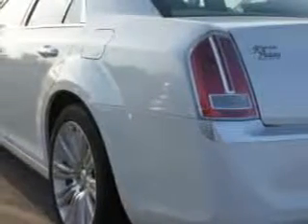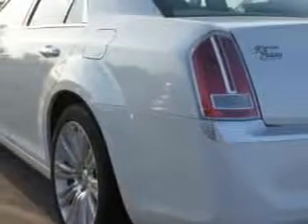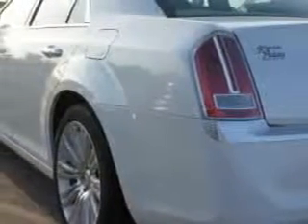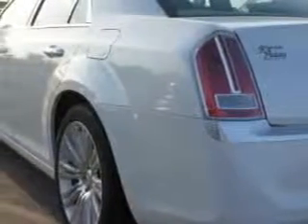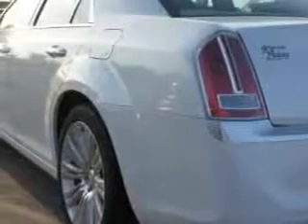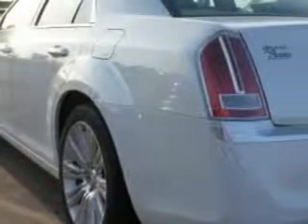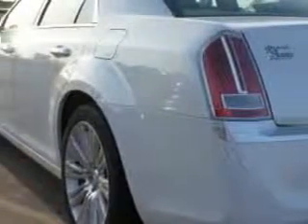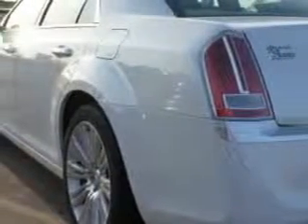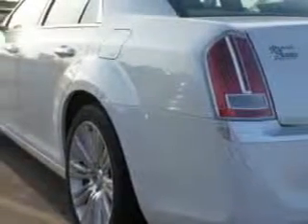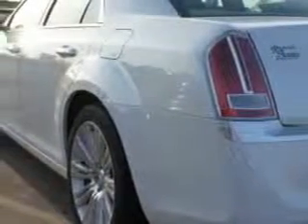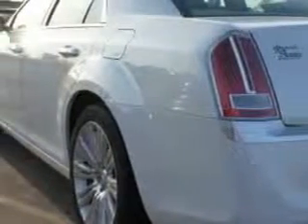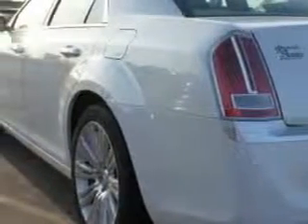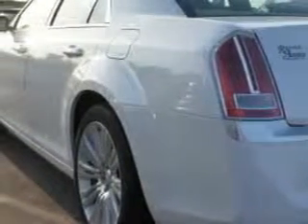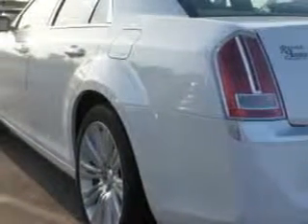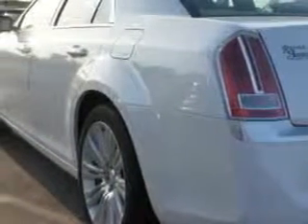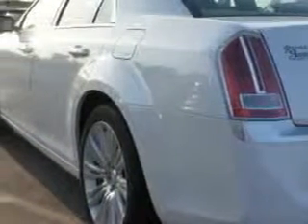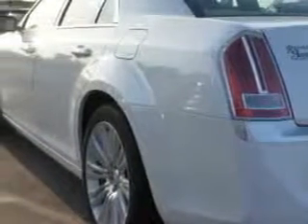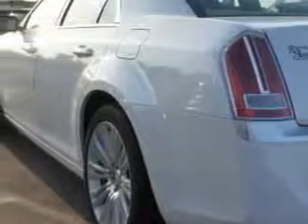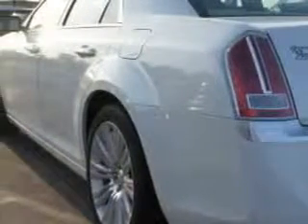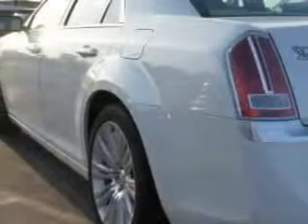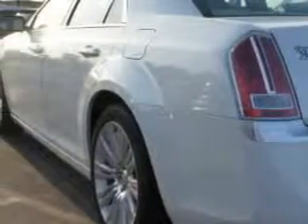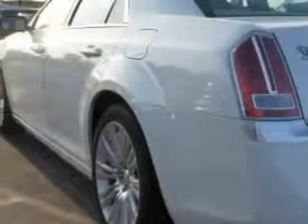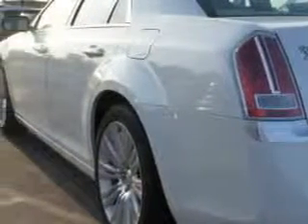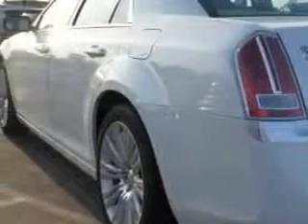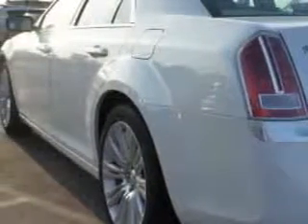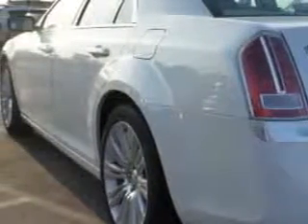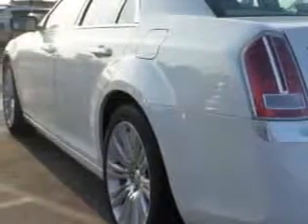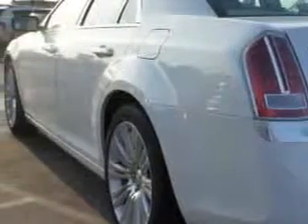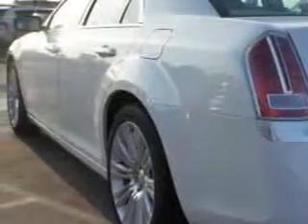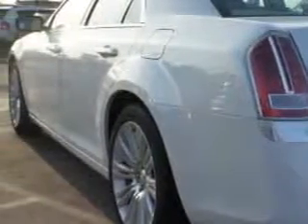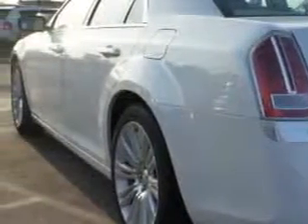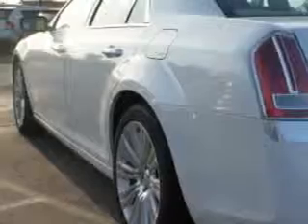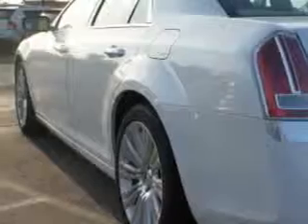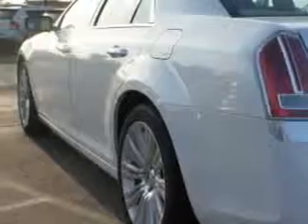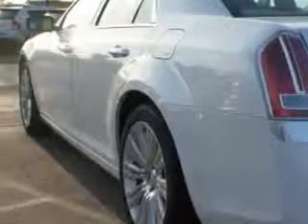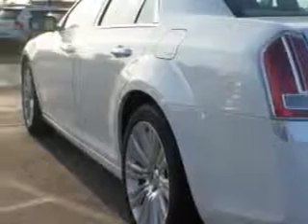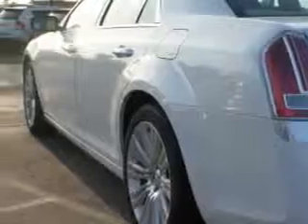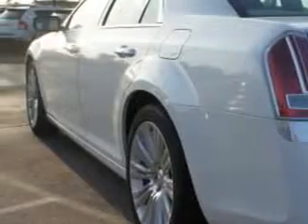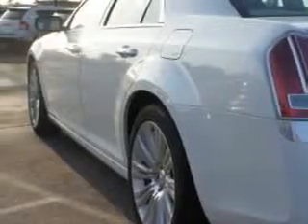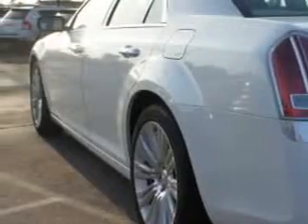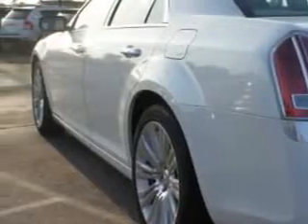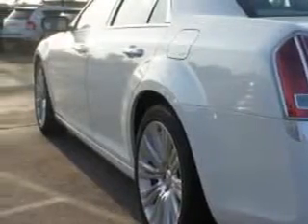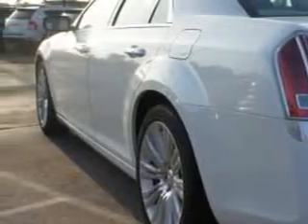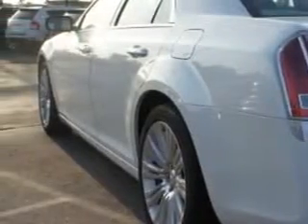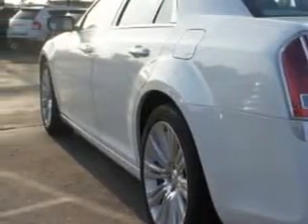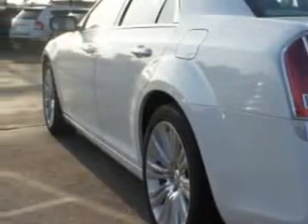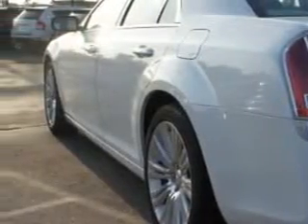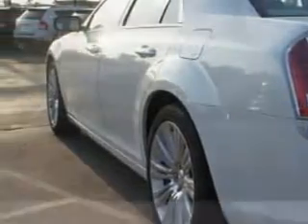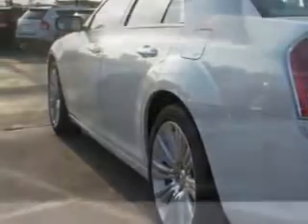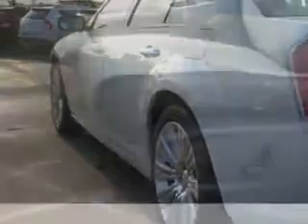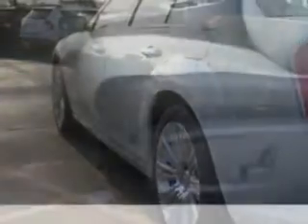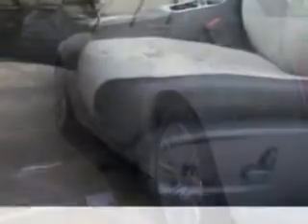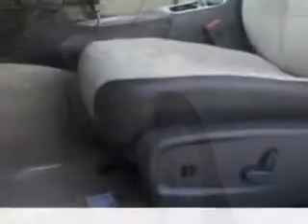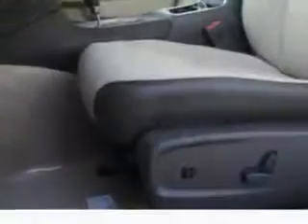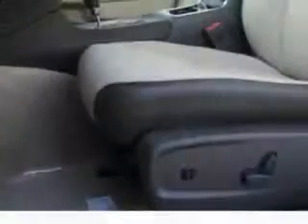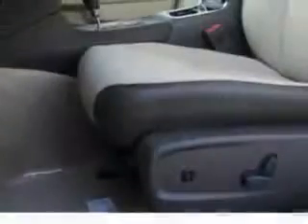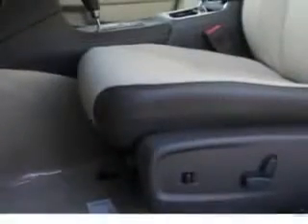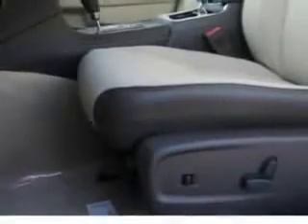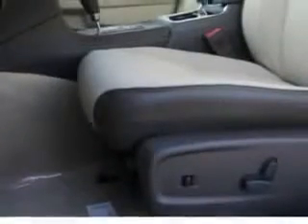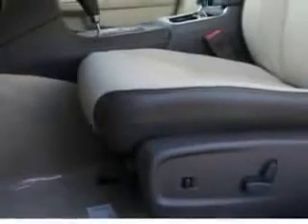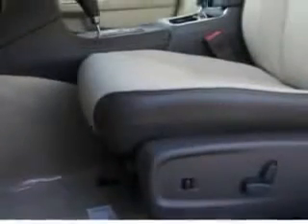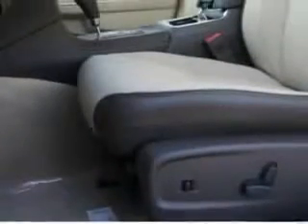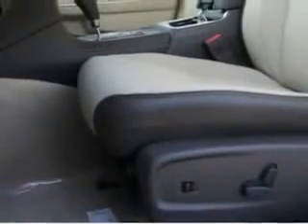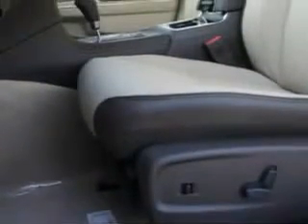Additional features include a memory card slot, power tilt and telescopic steering wheel, electronic stability control, and illuminated beverage holders.